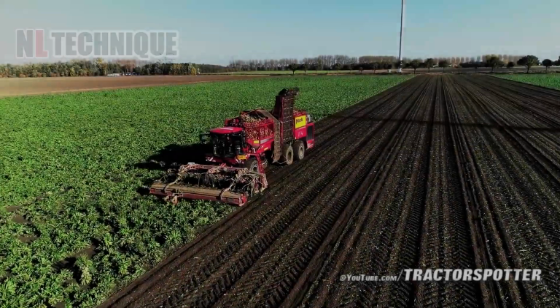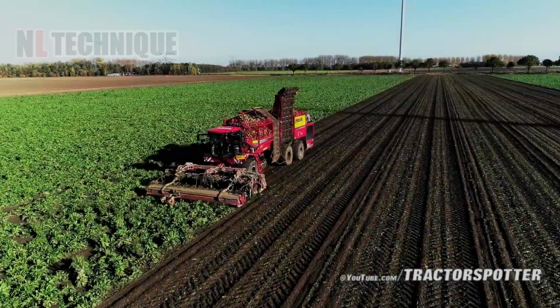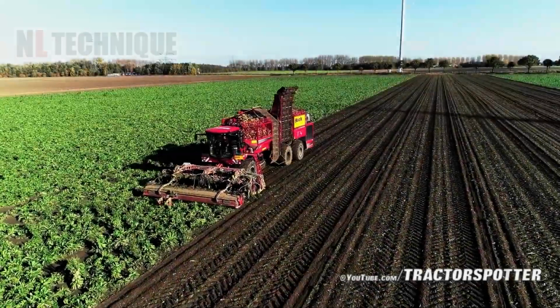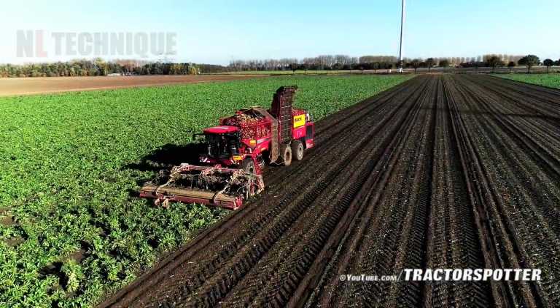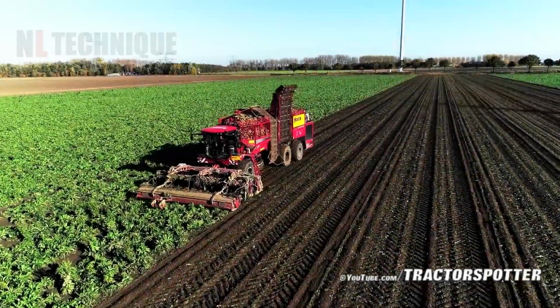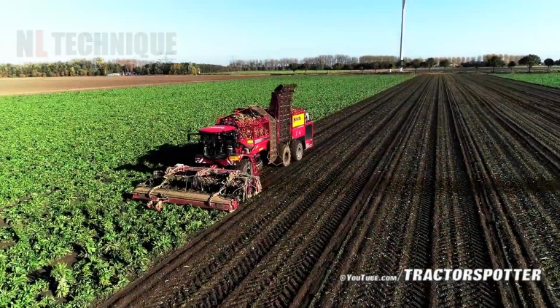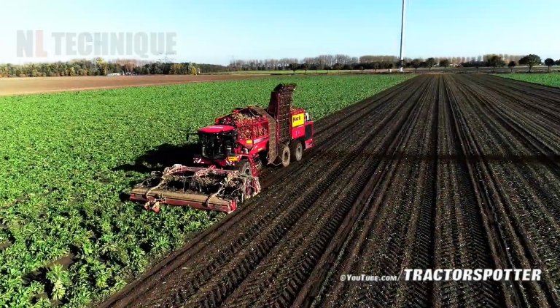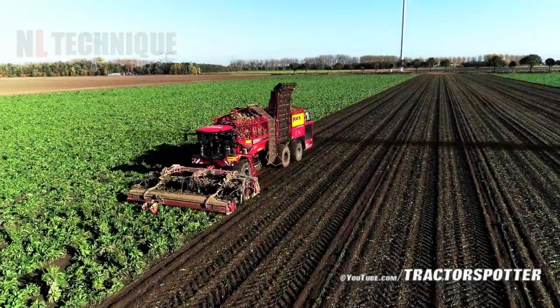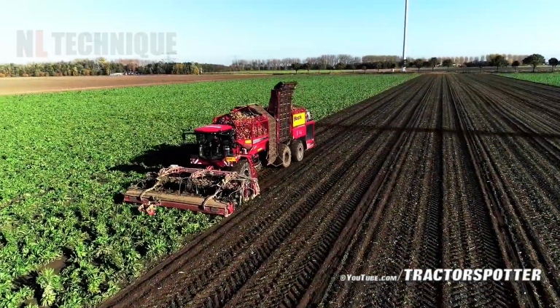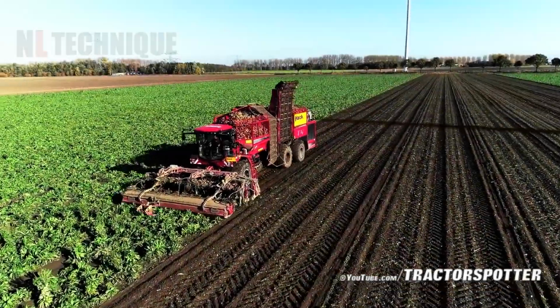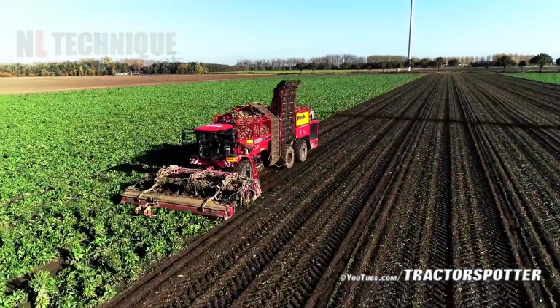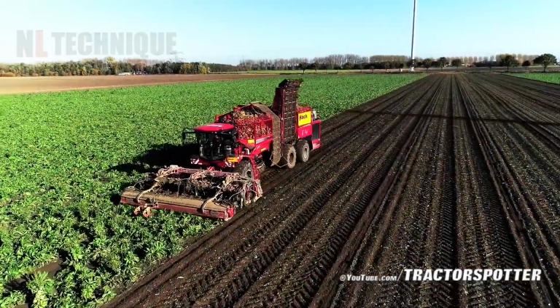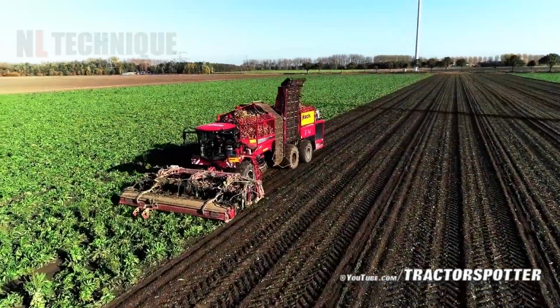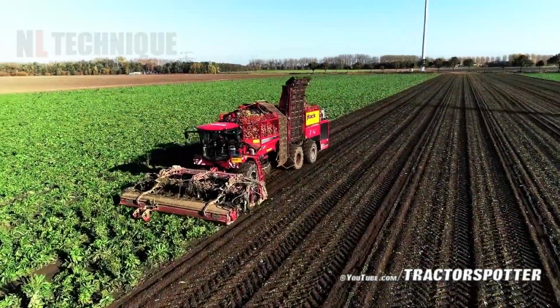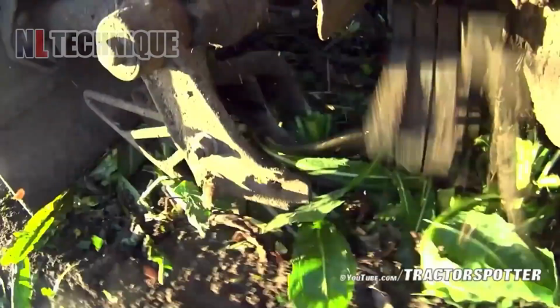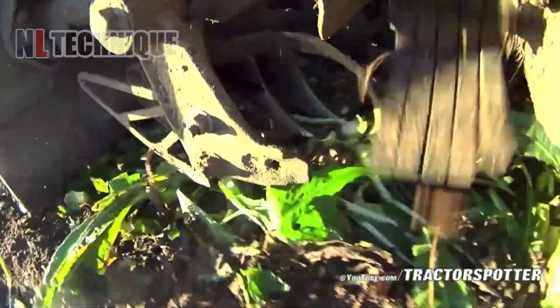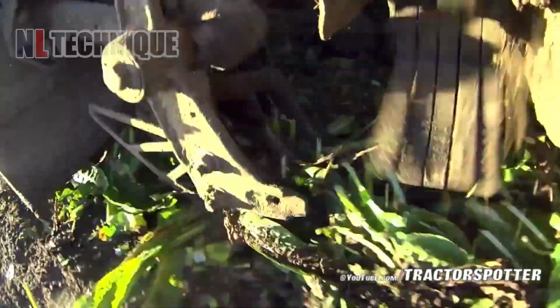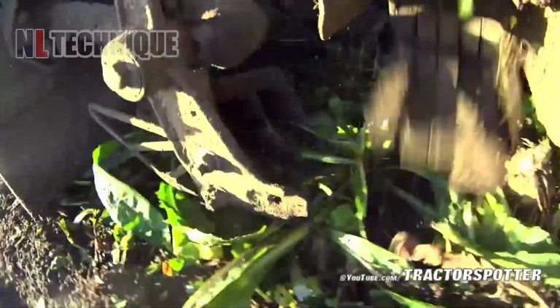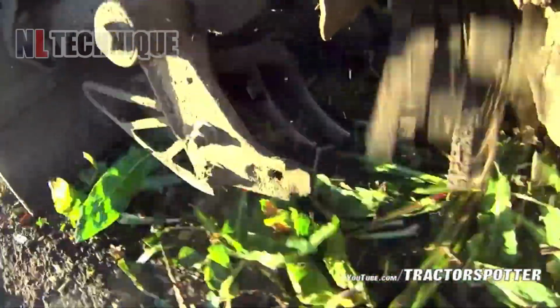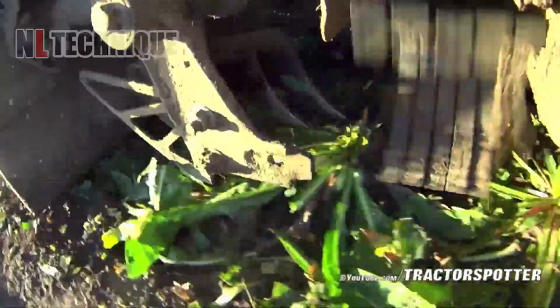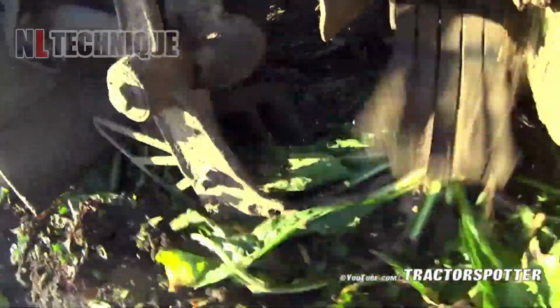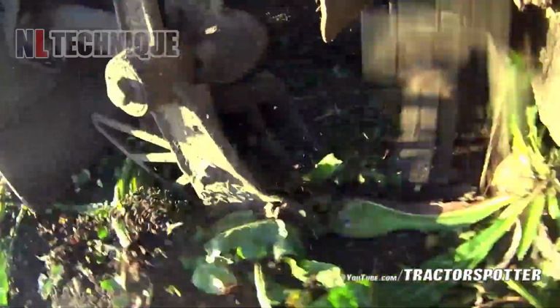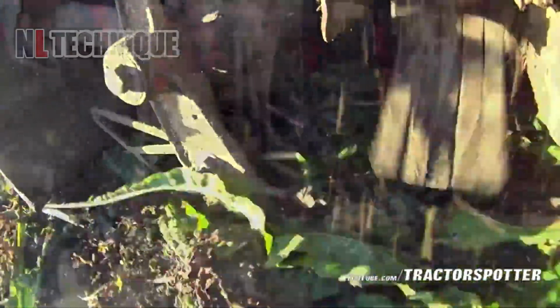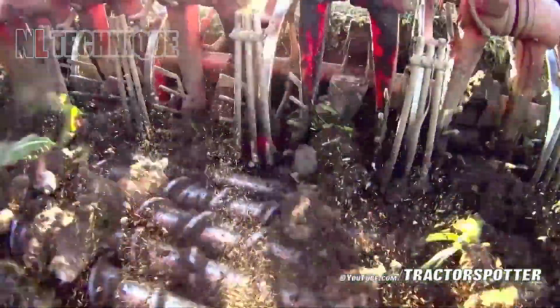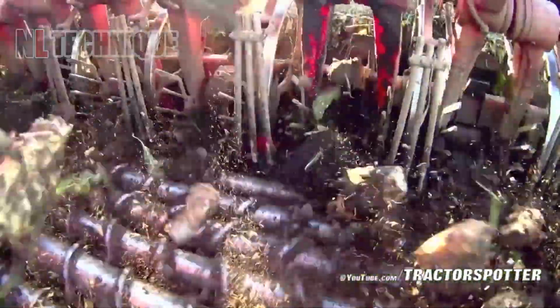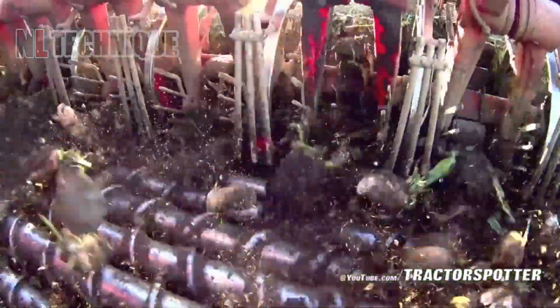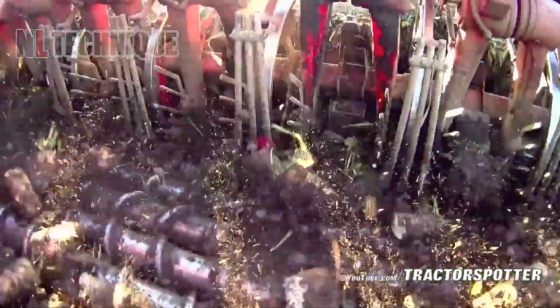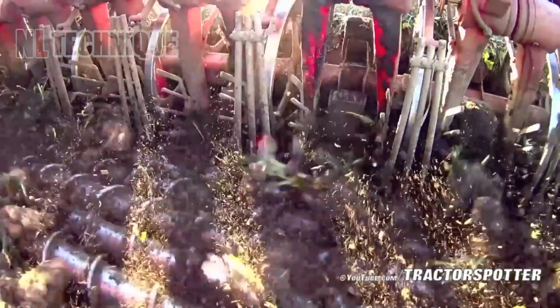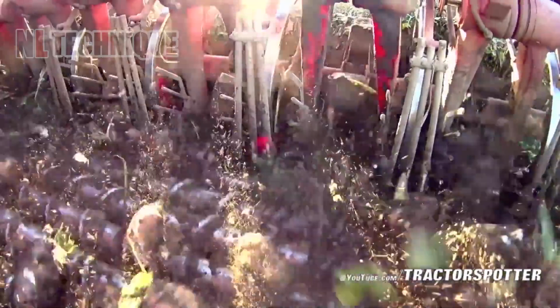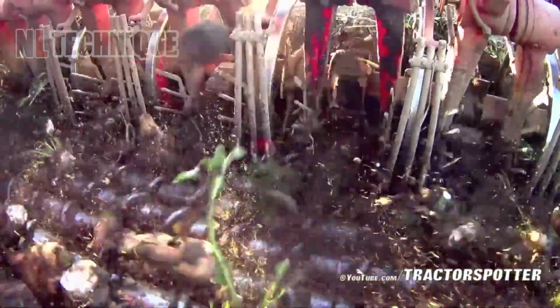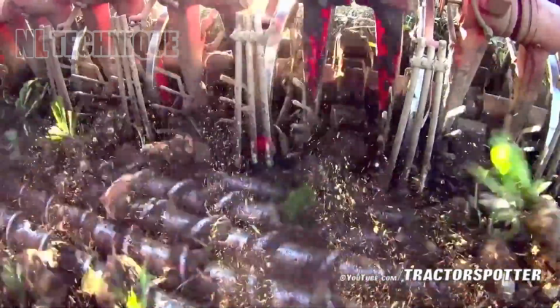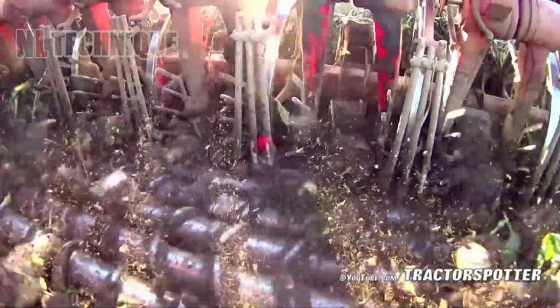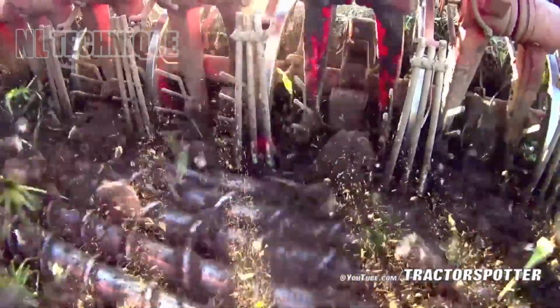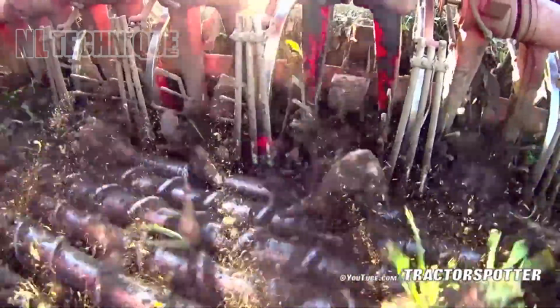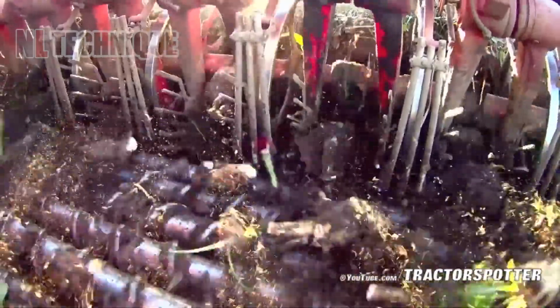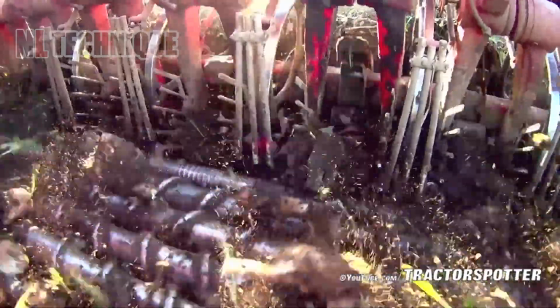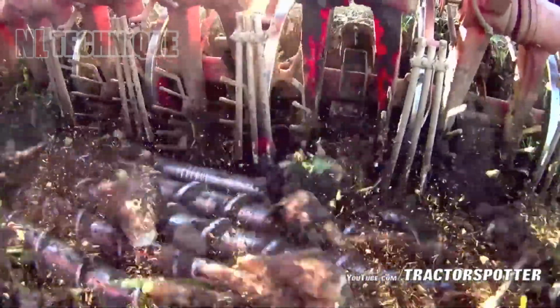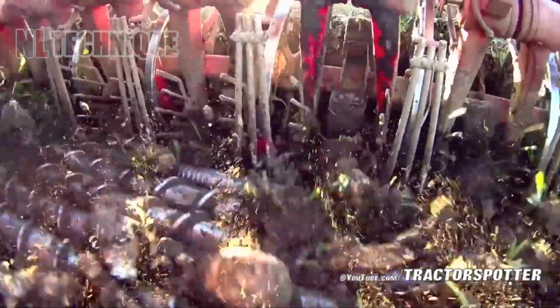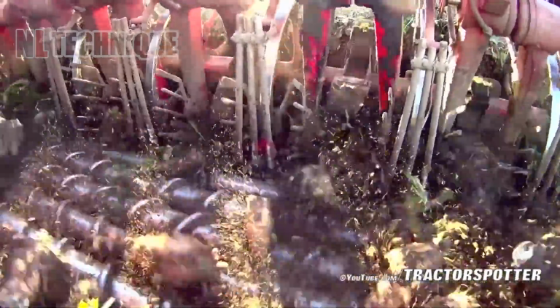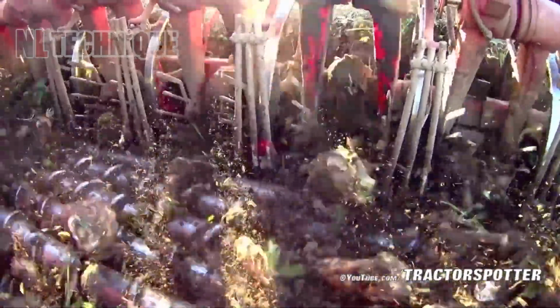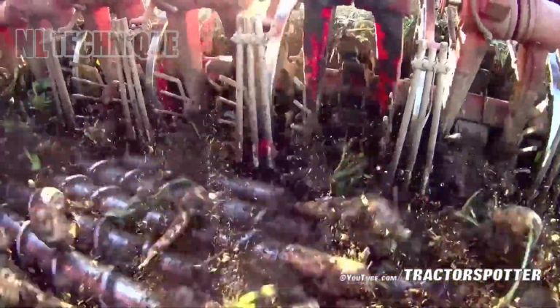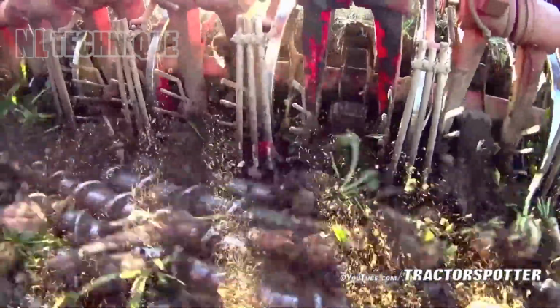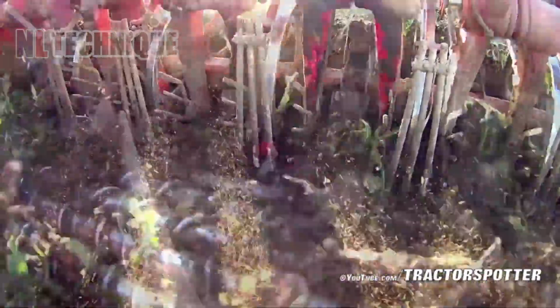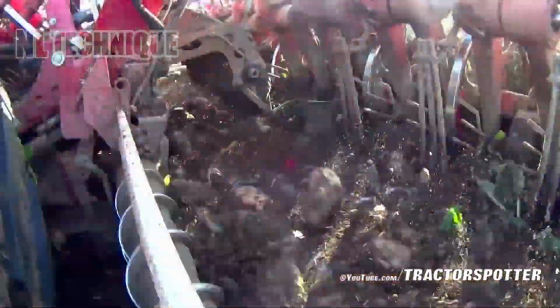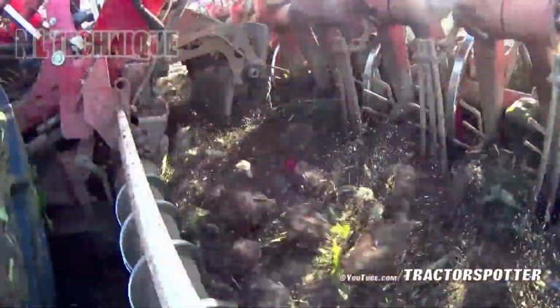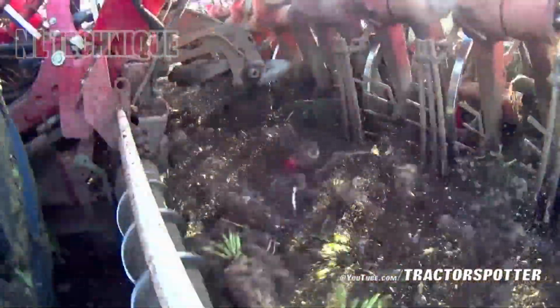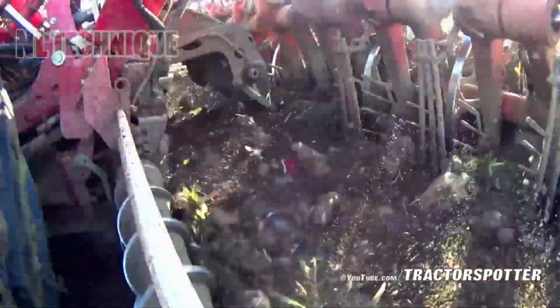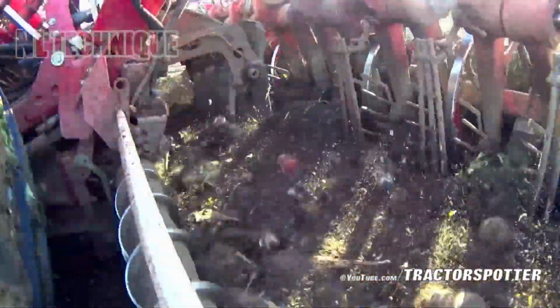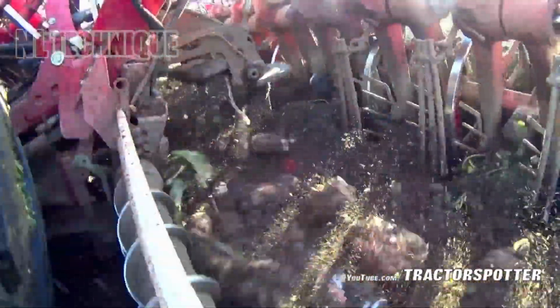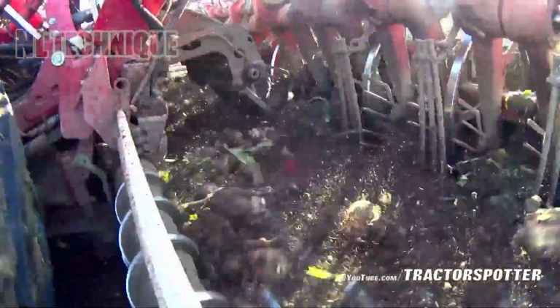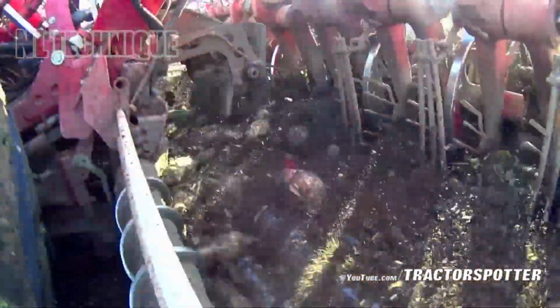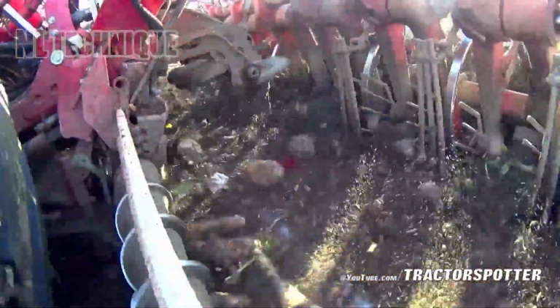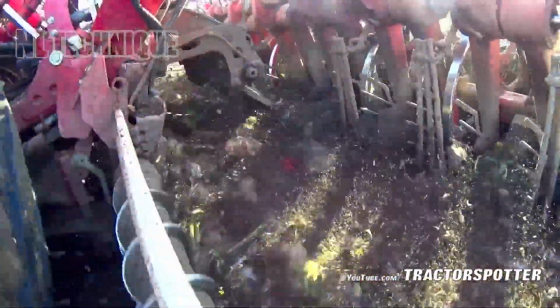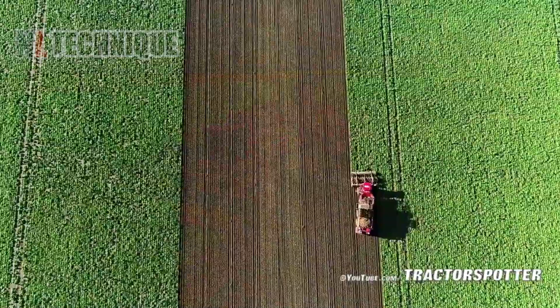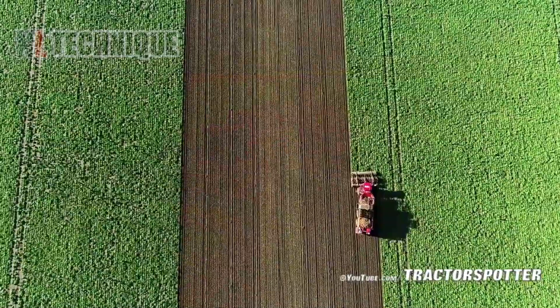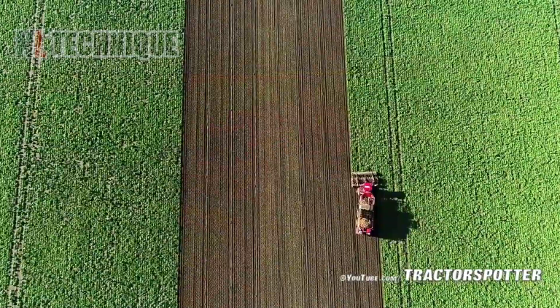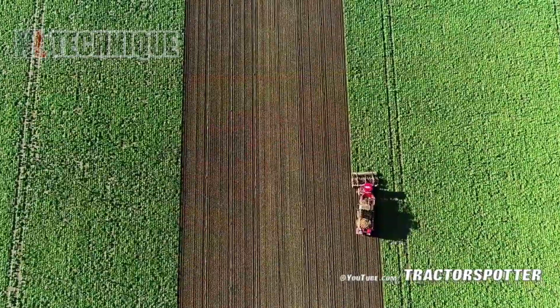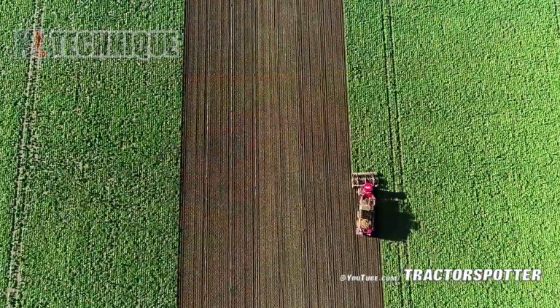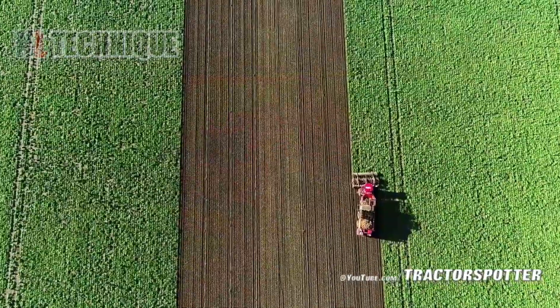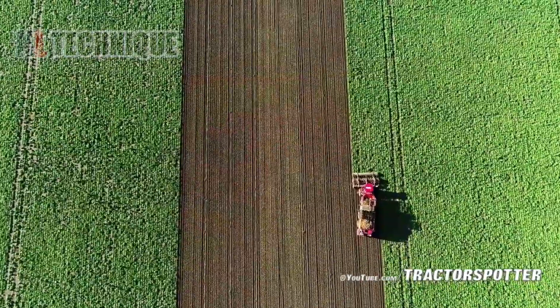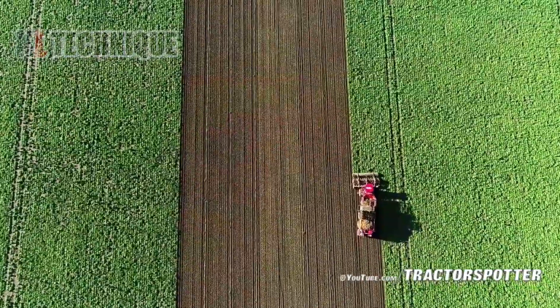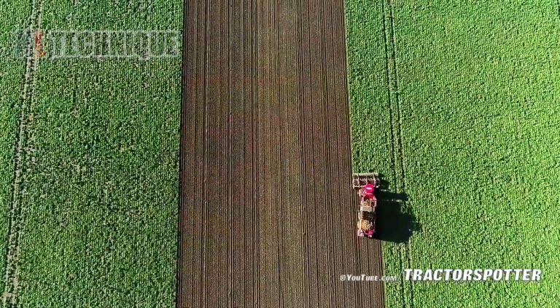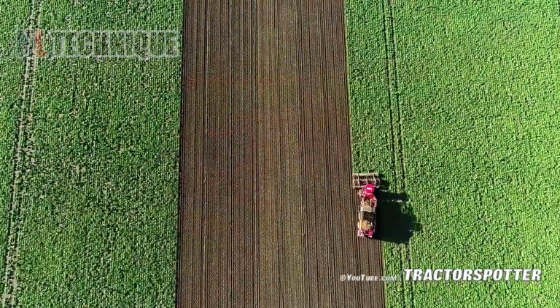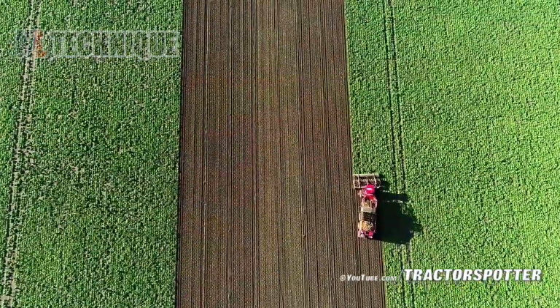This 12-row homer harvester takes collecting chicory roots on an 11-hectare large farm to the next level.